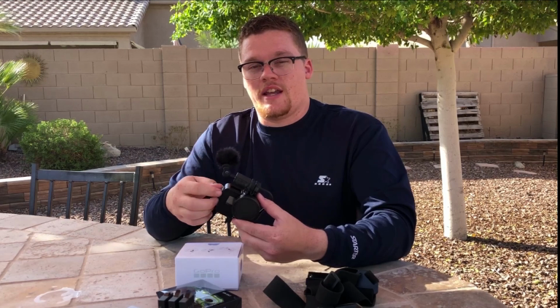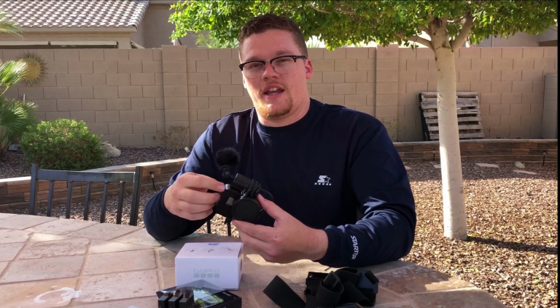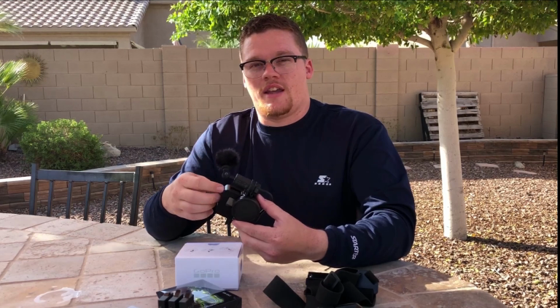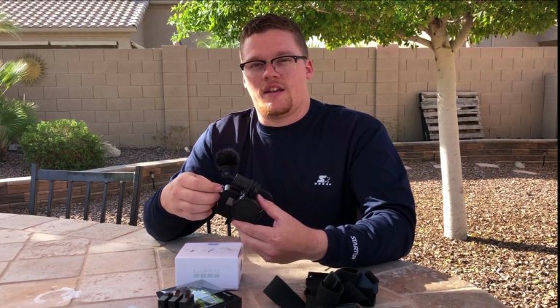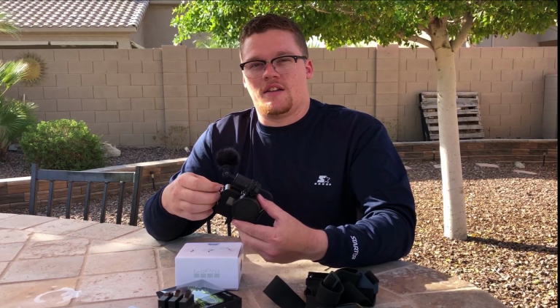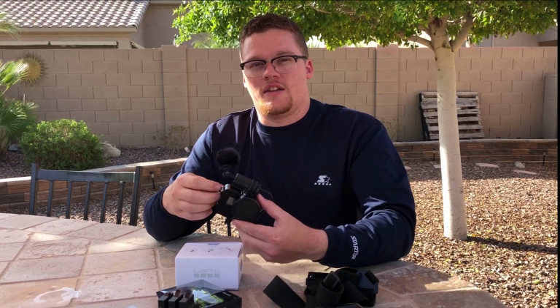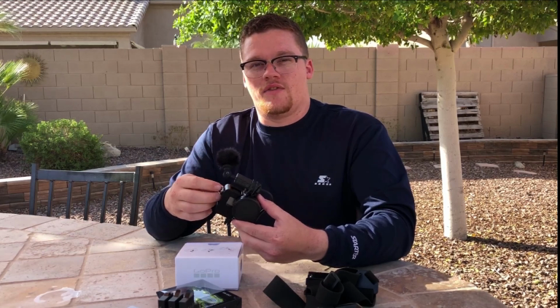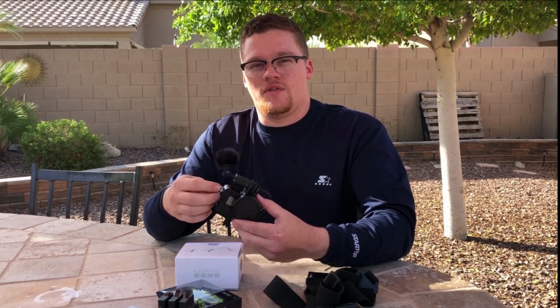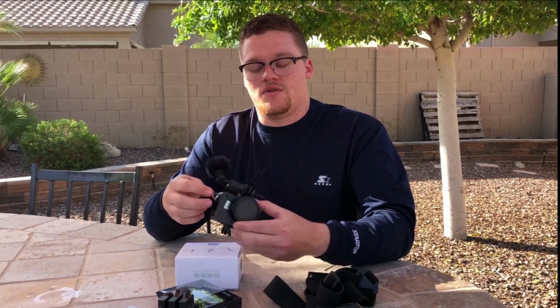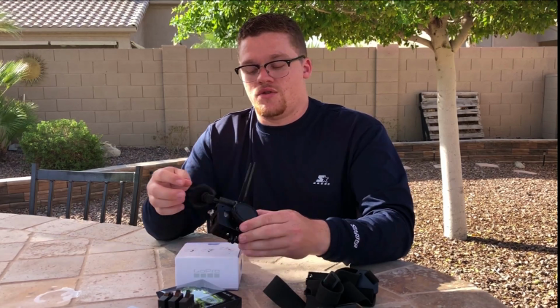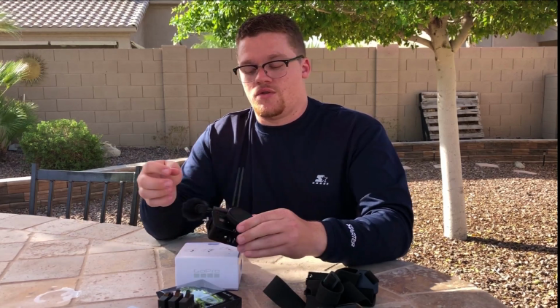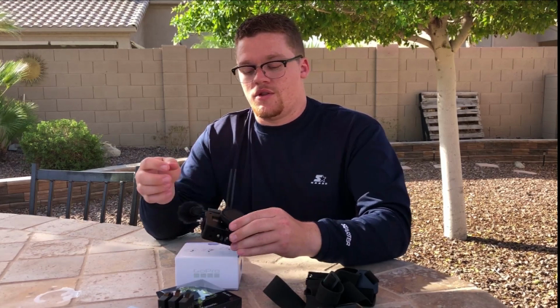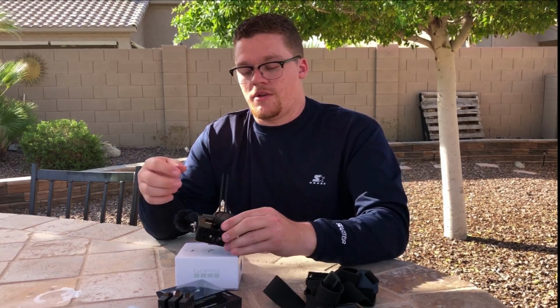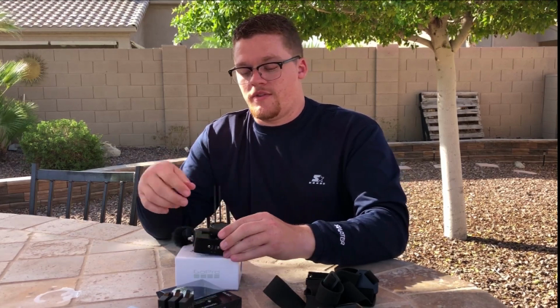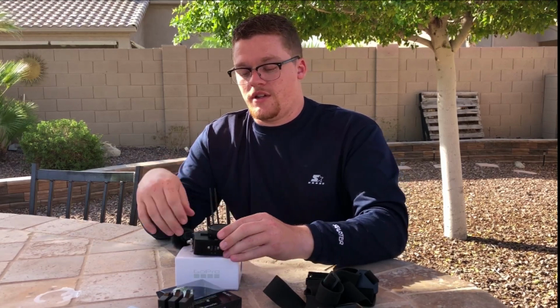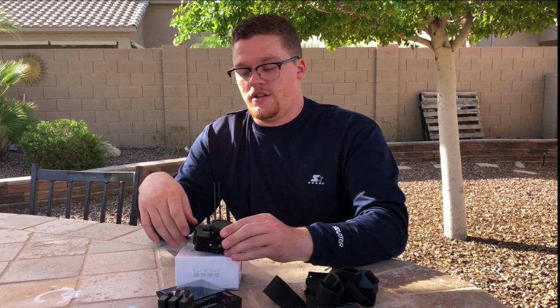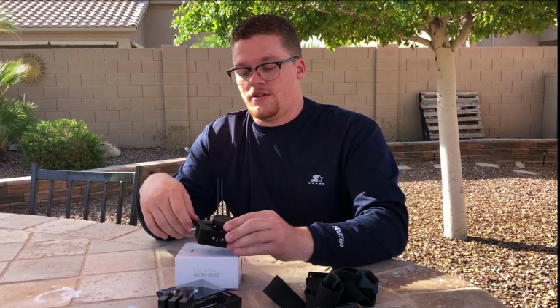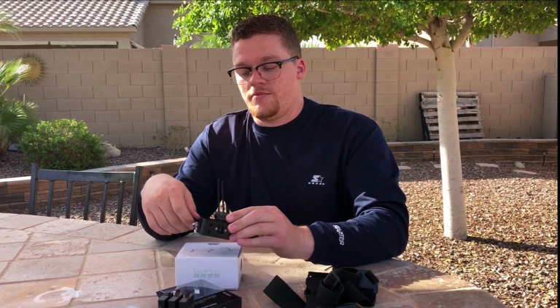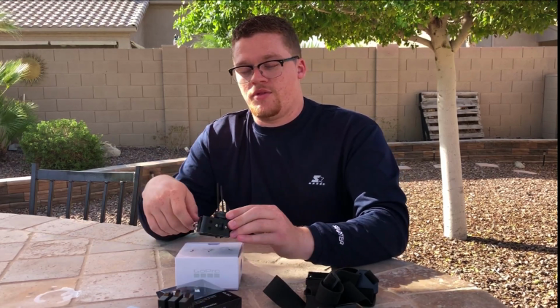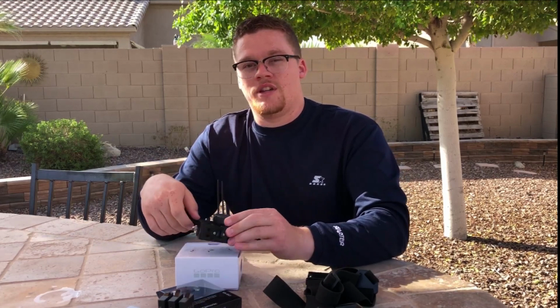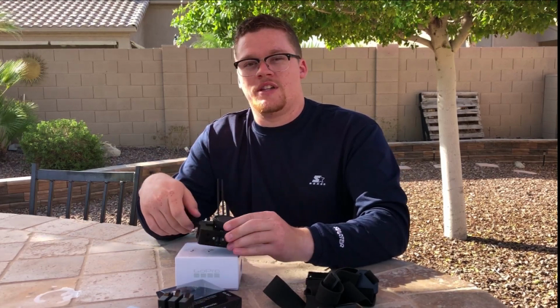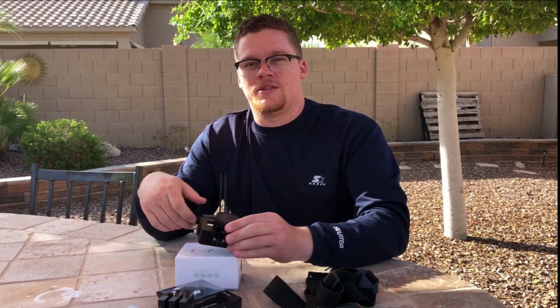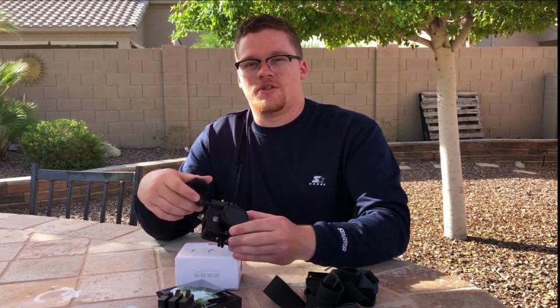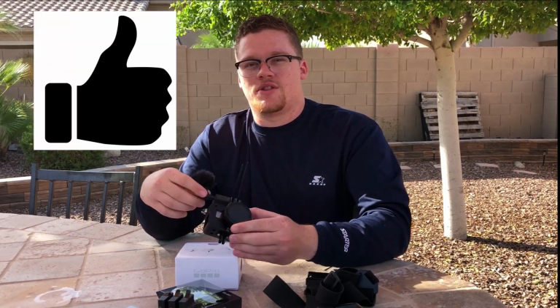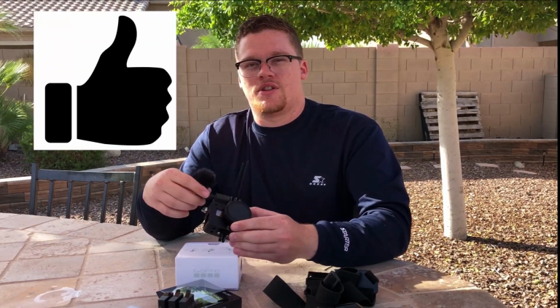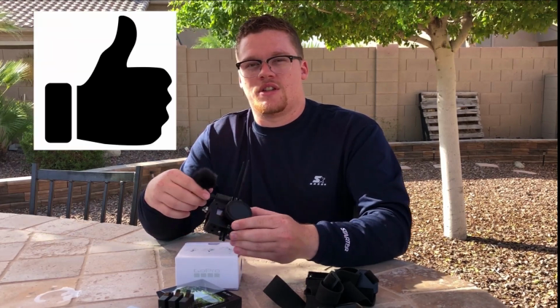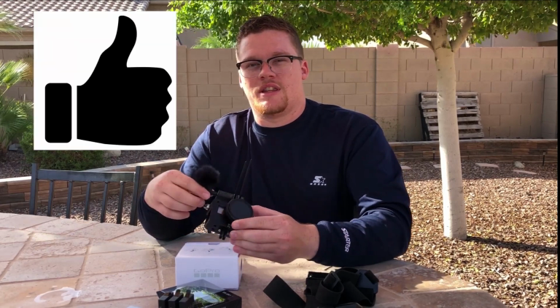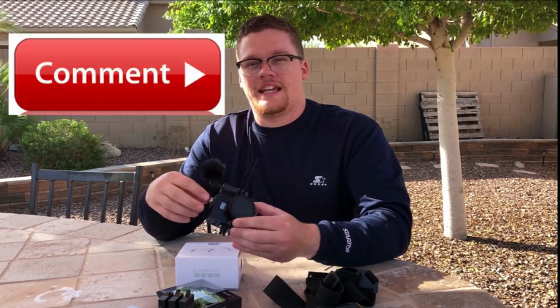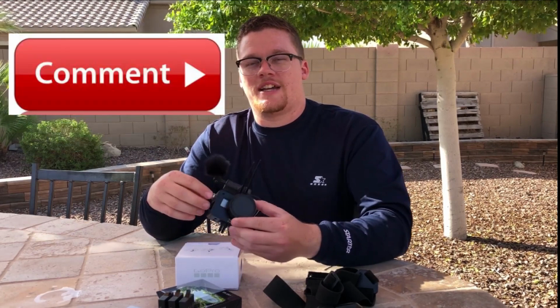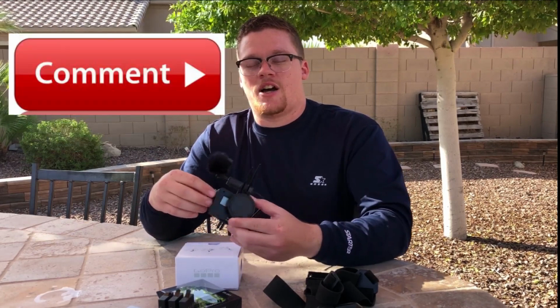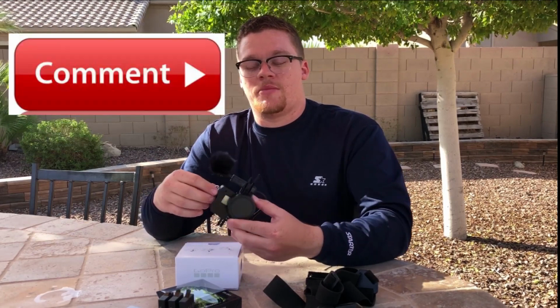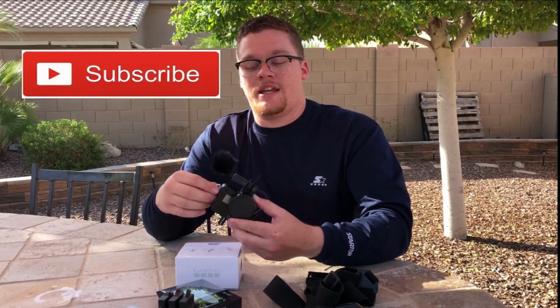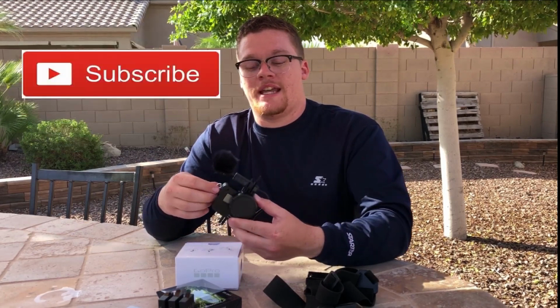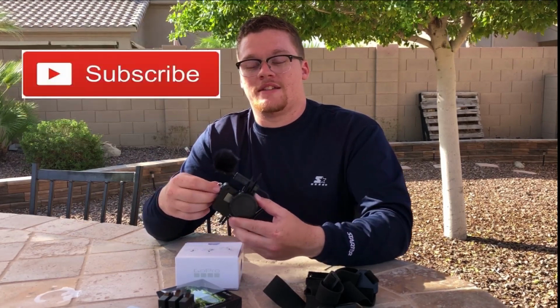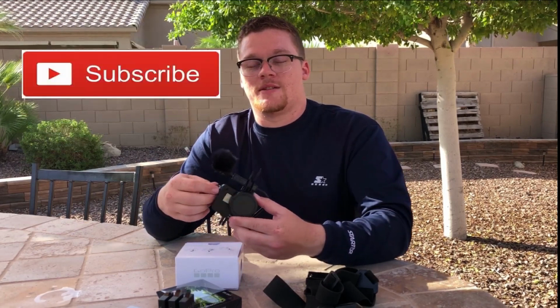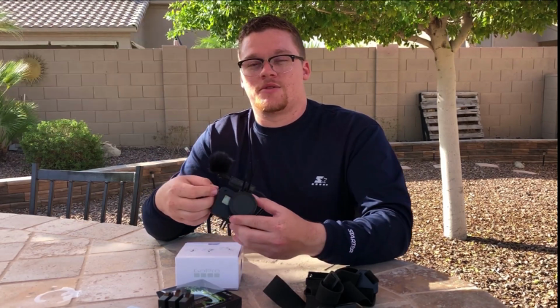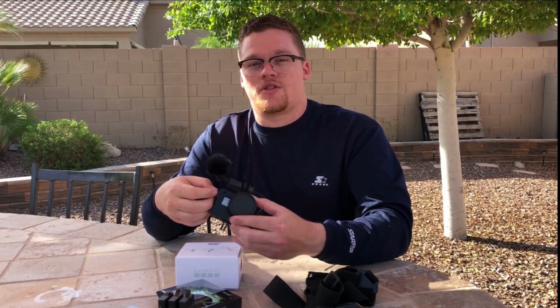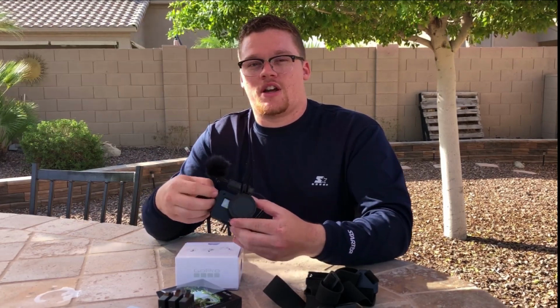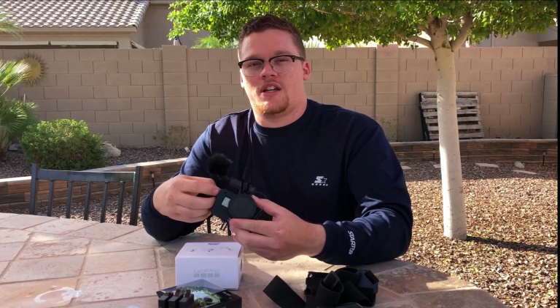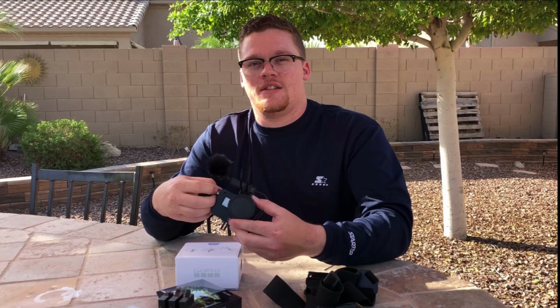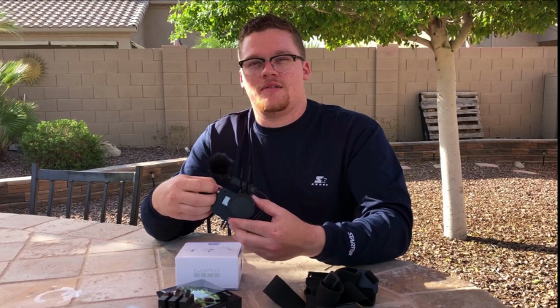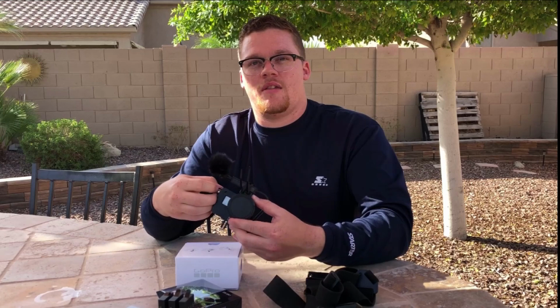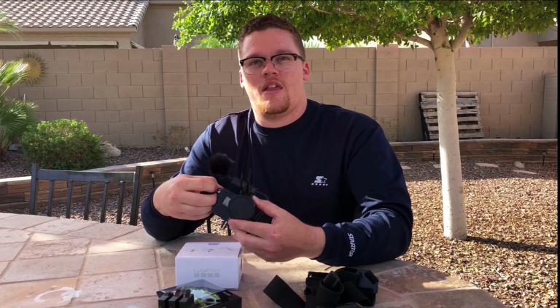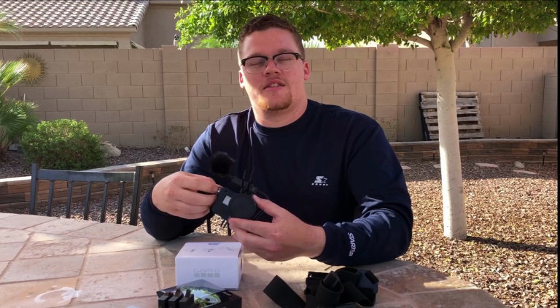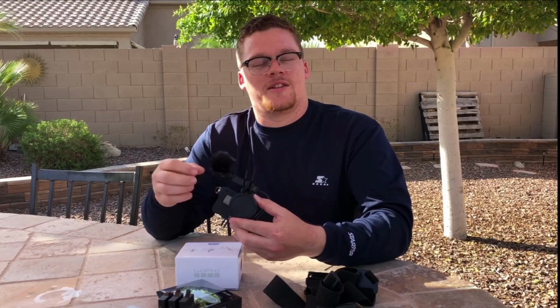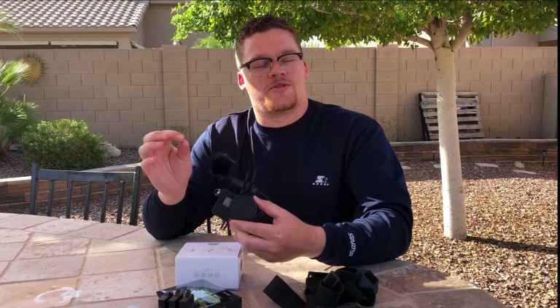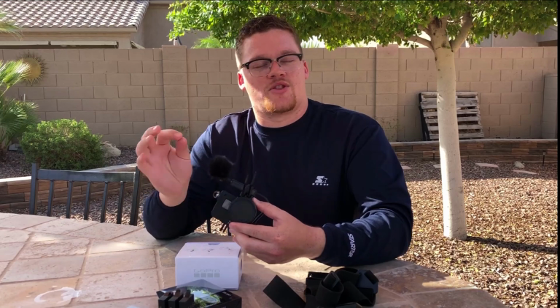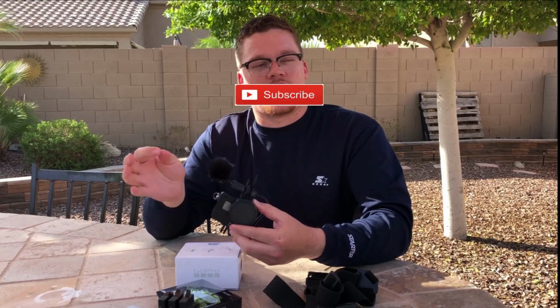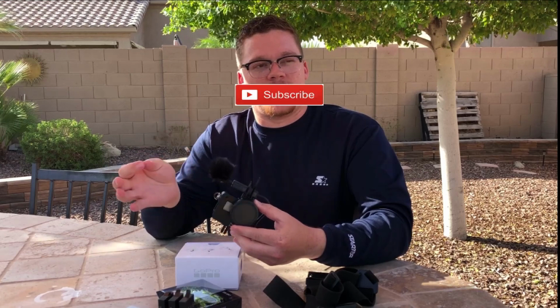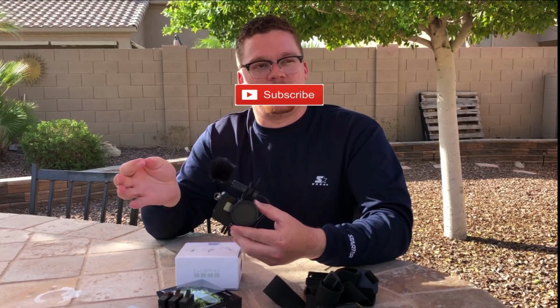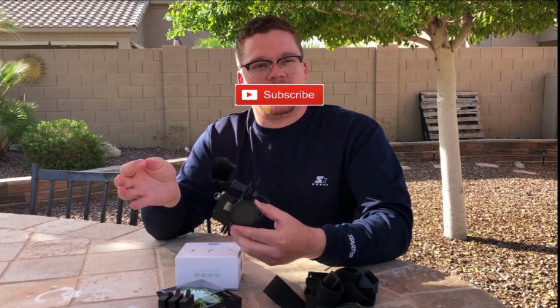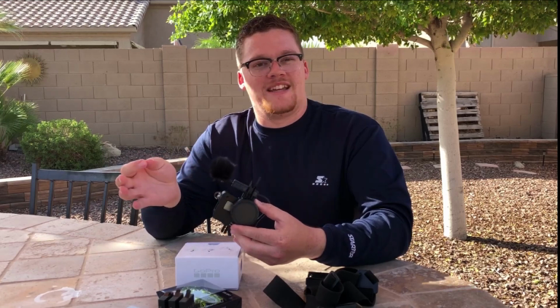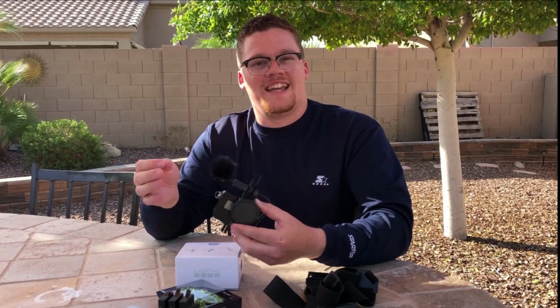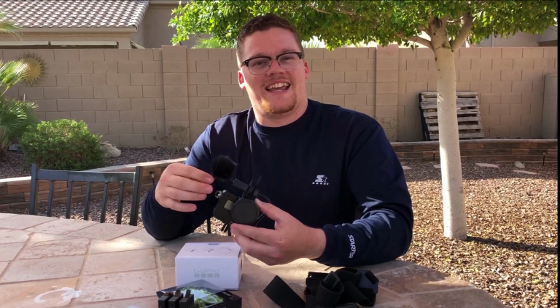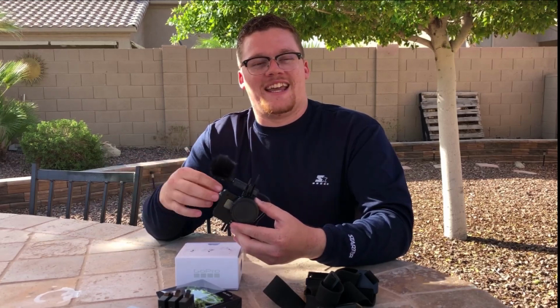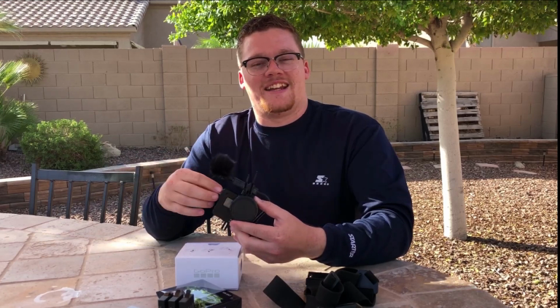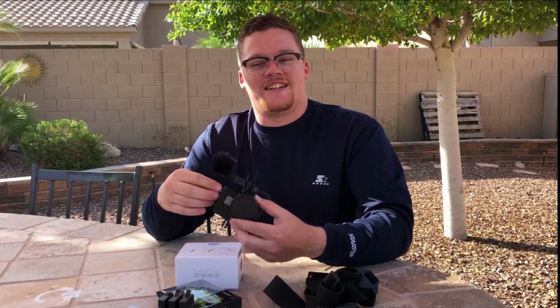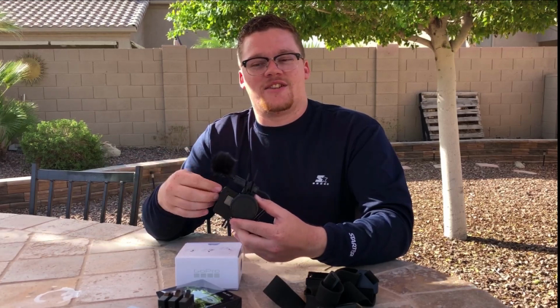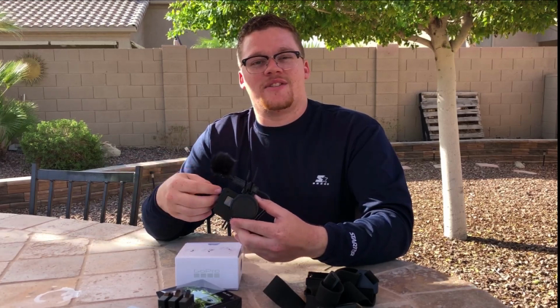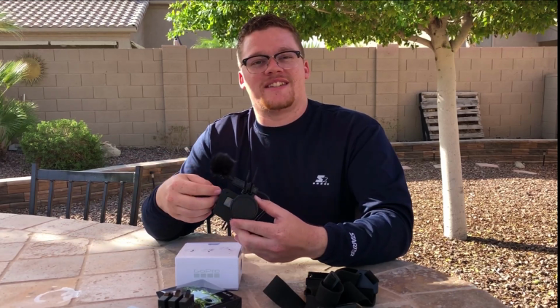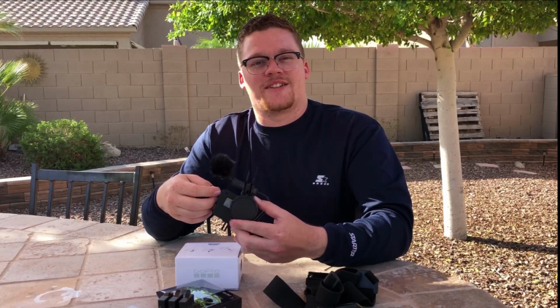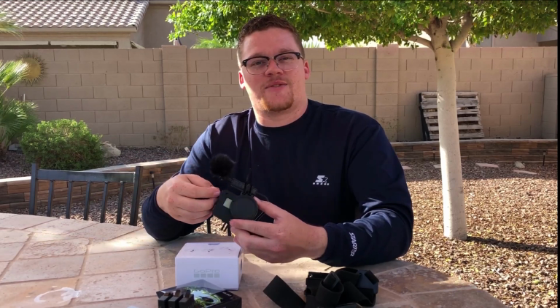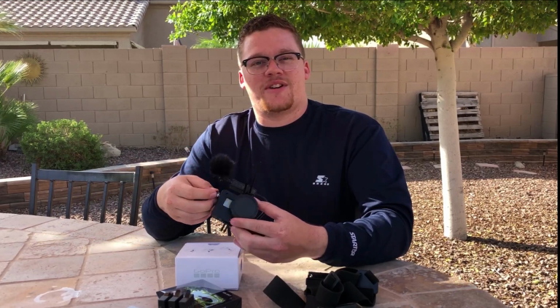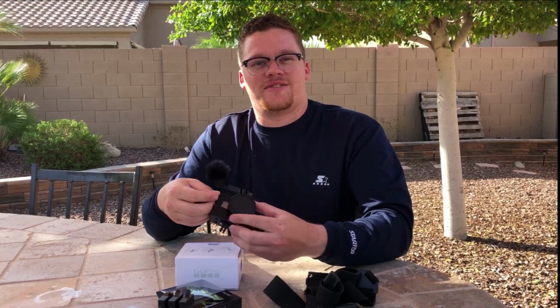If you enjoy my videos, please be sure to like, comment, and subscribe. And as always, thanks for watching.